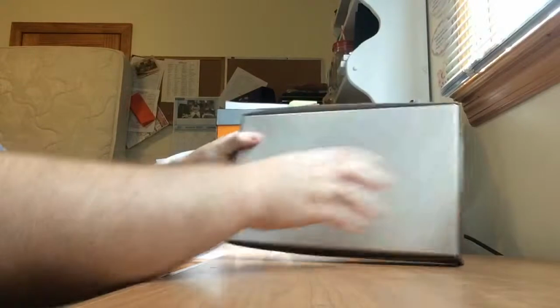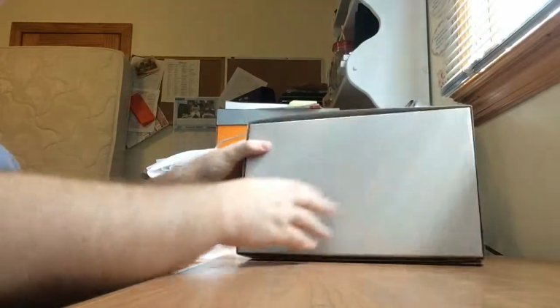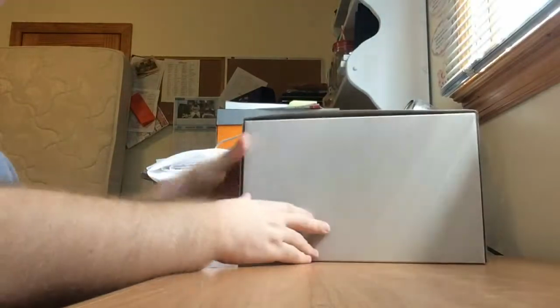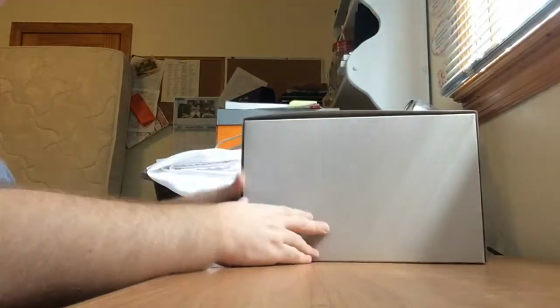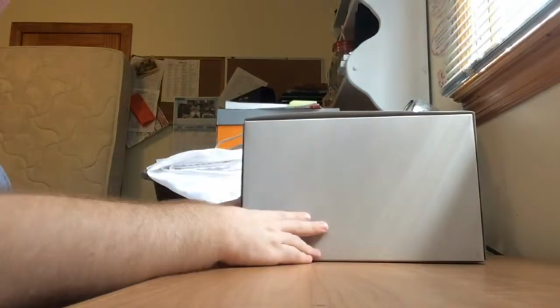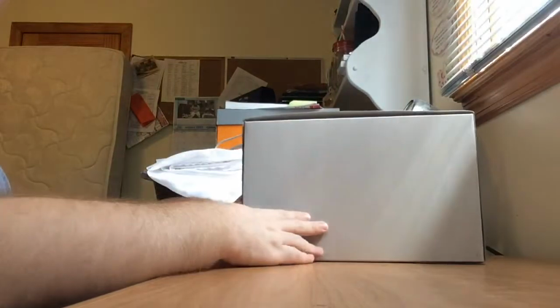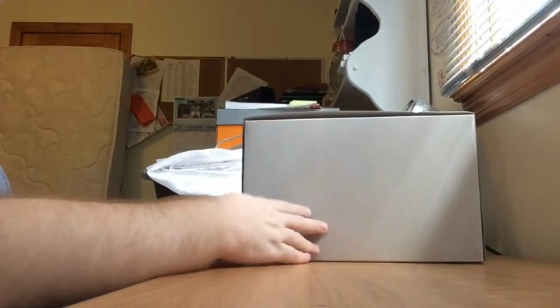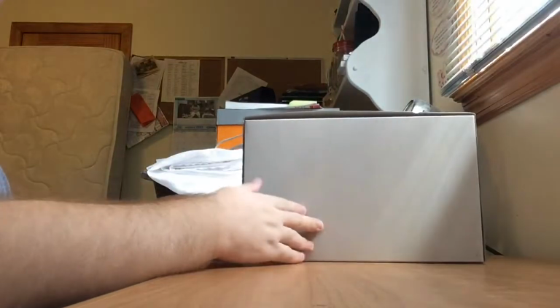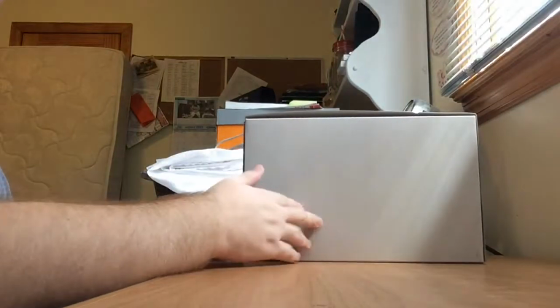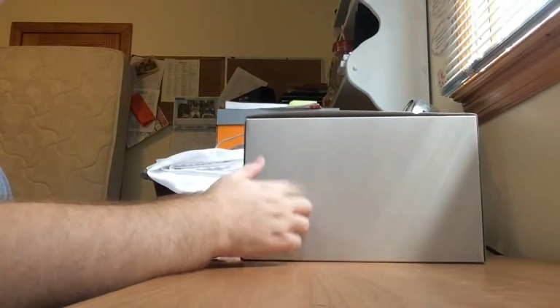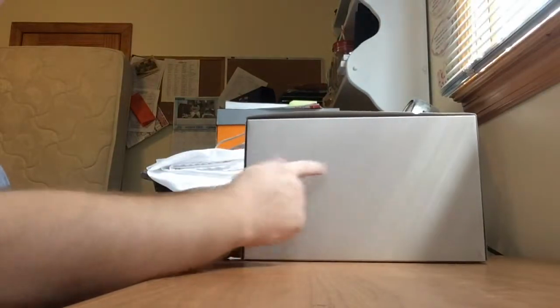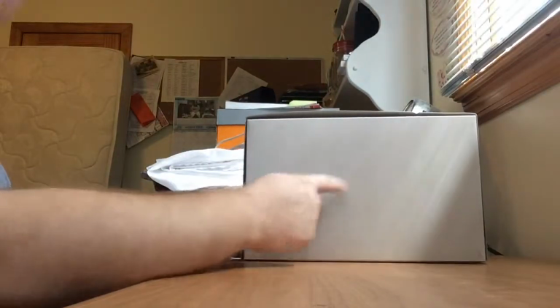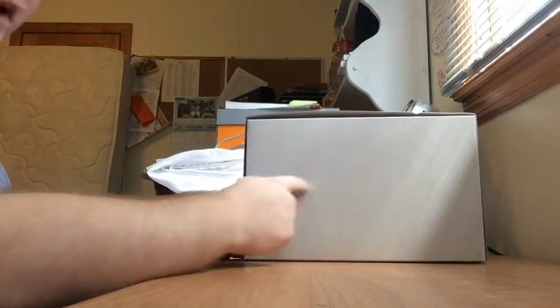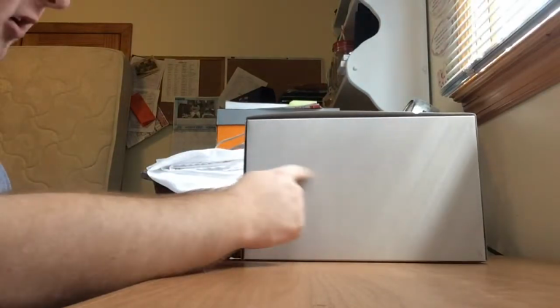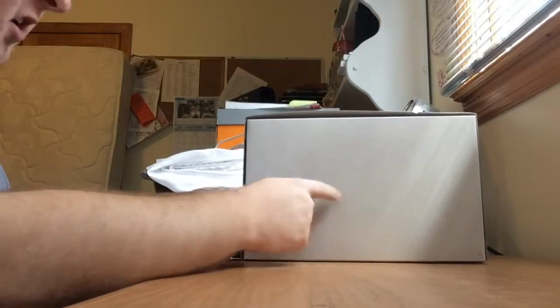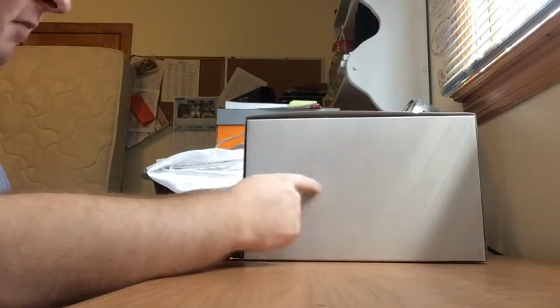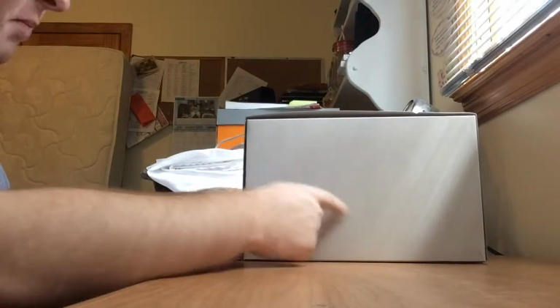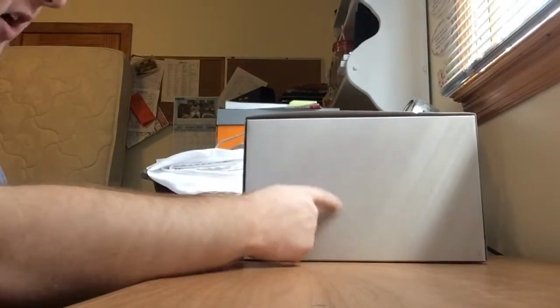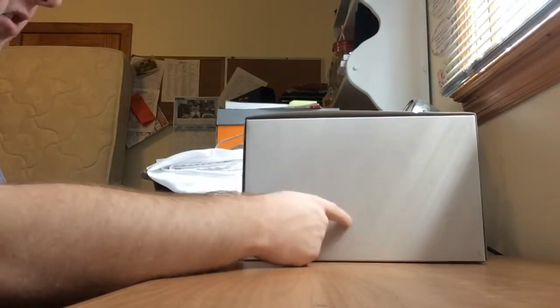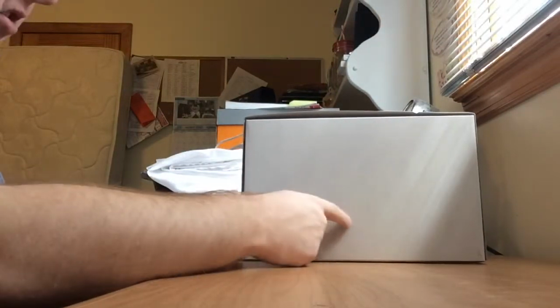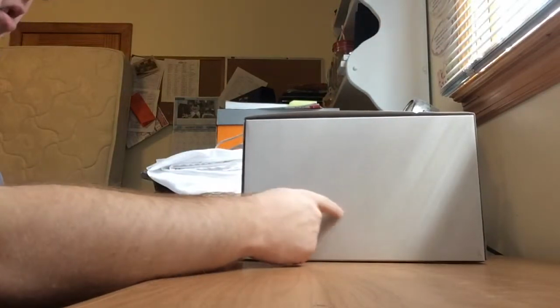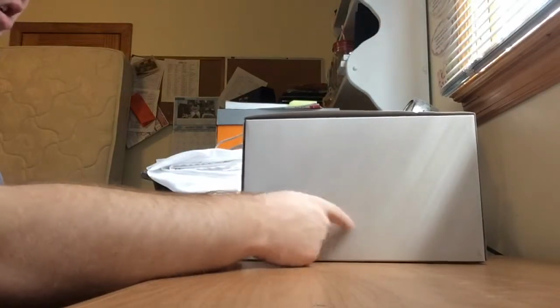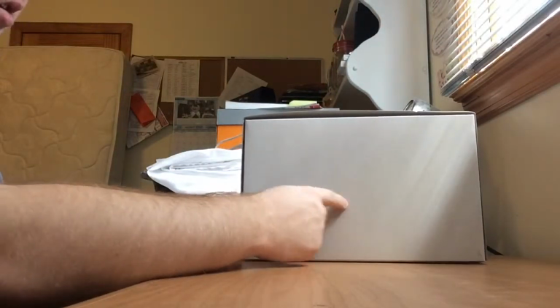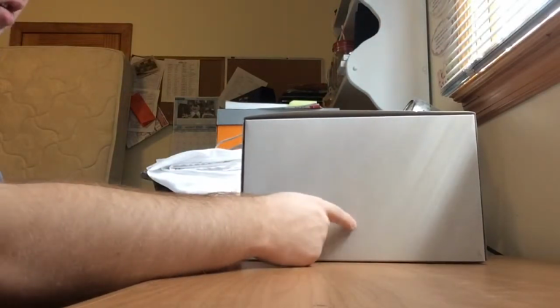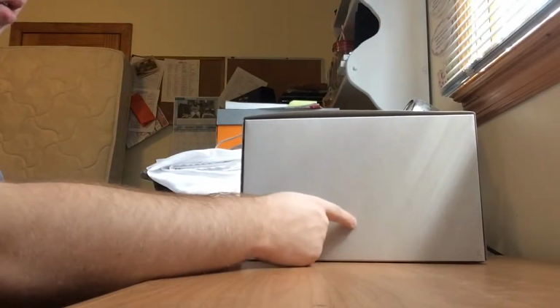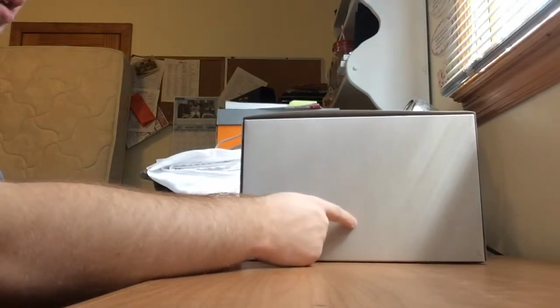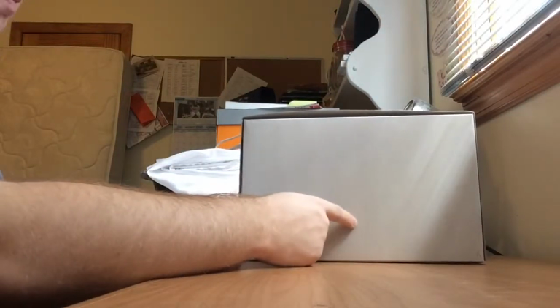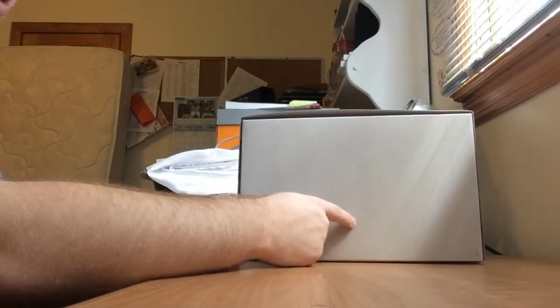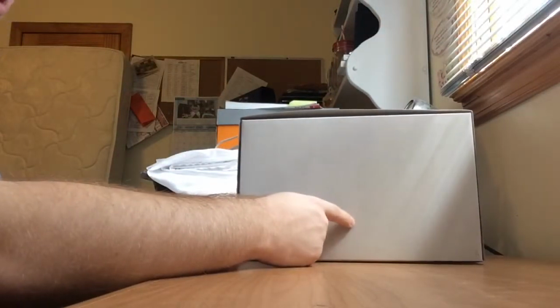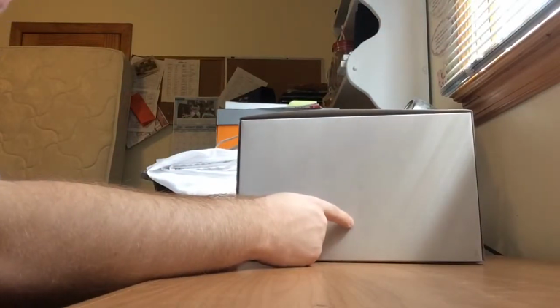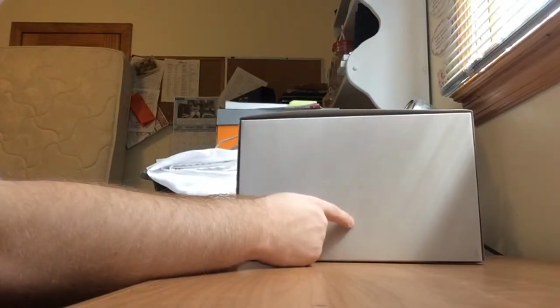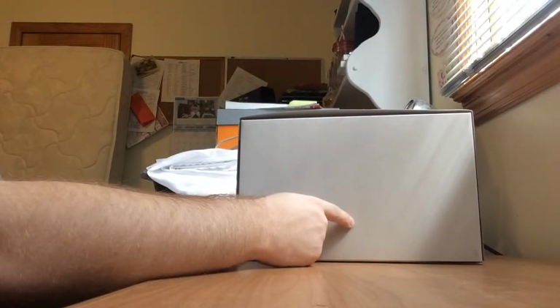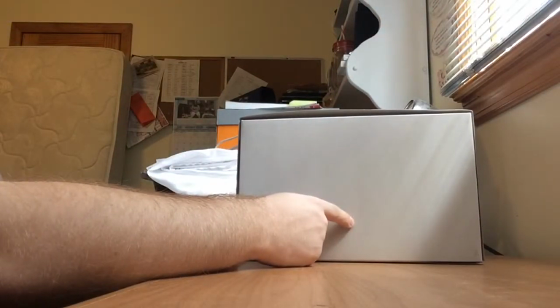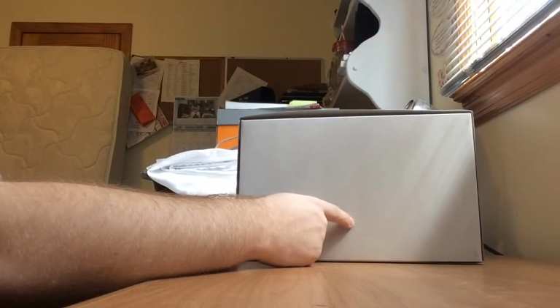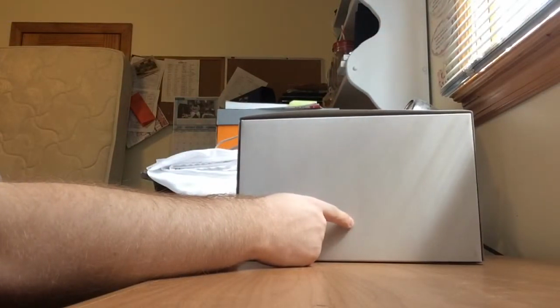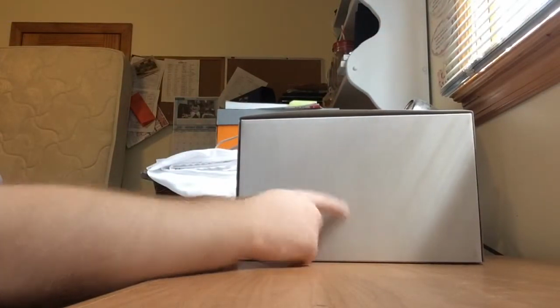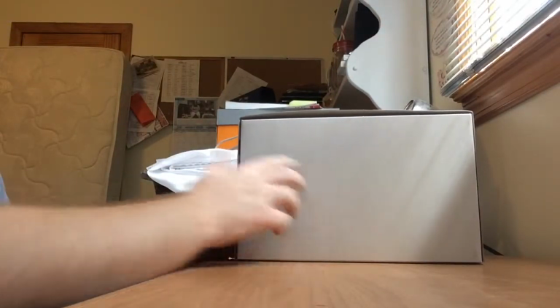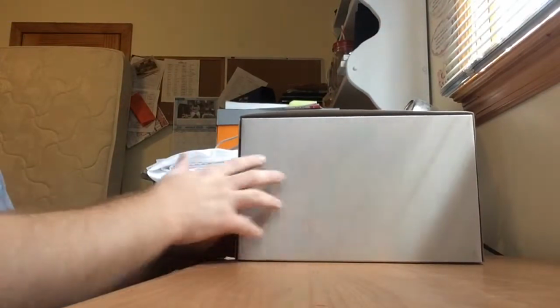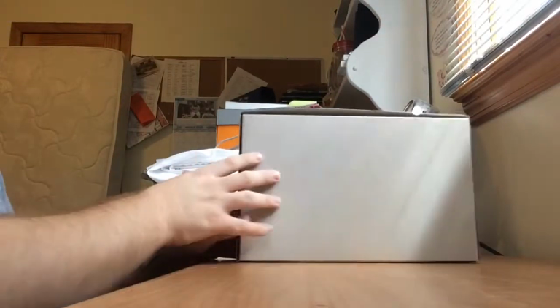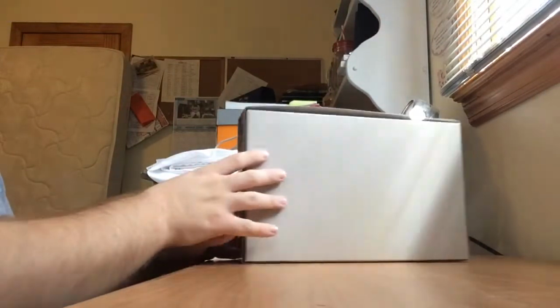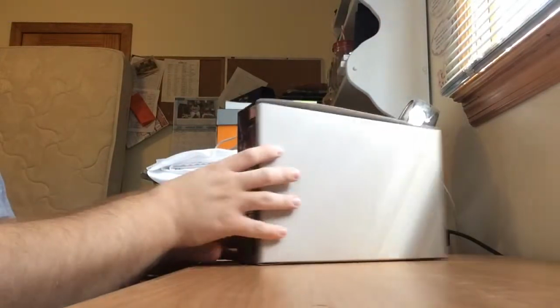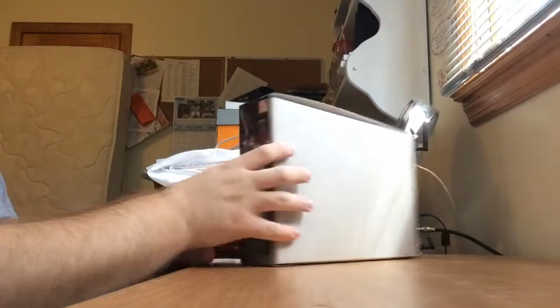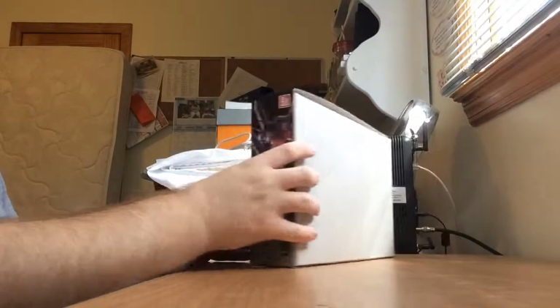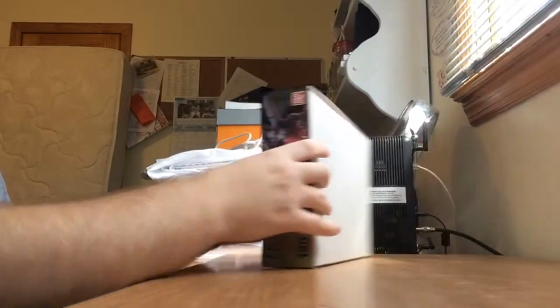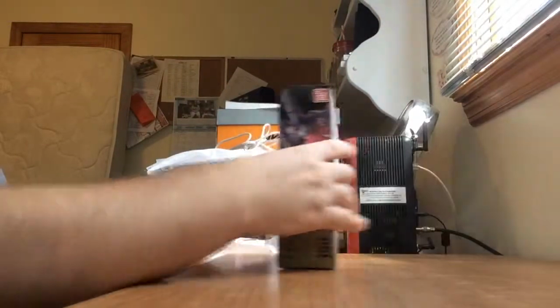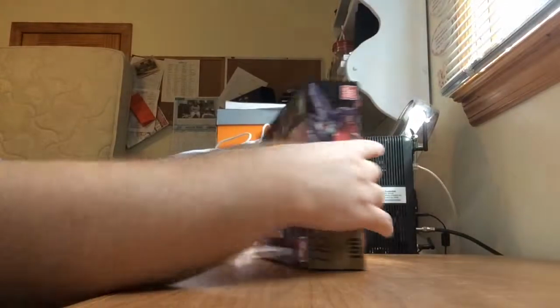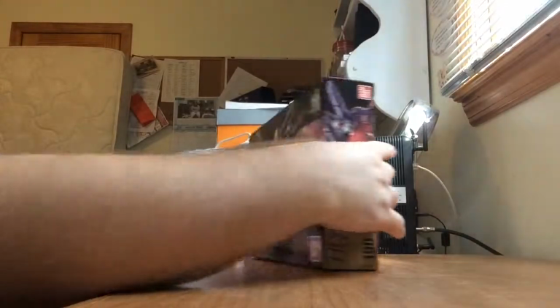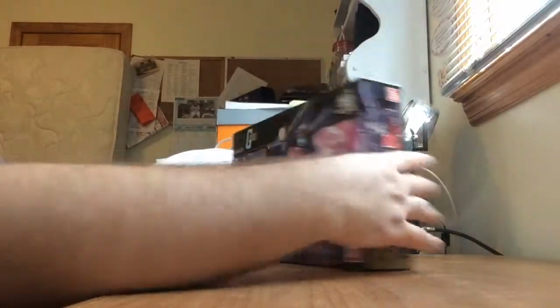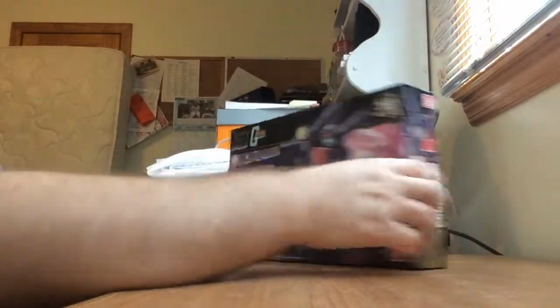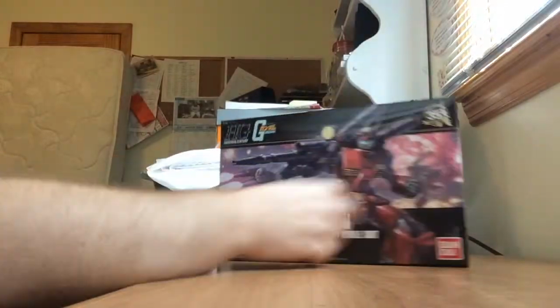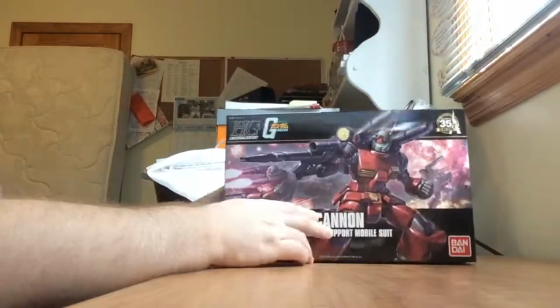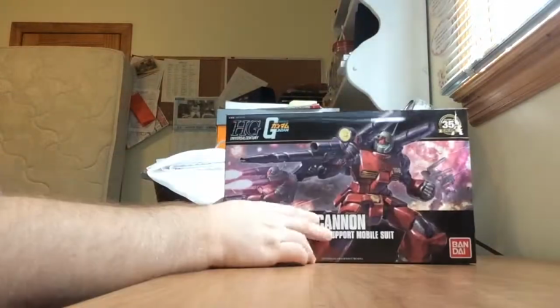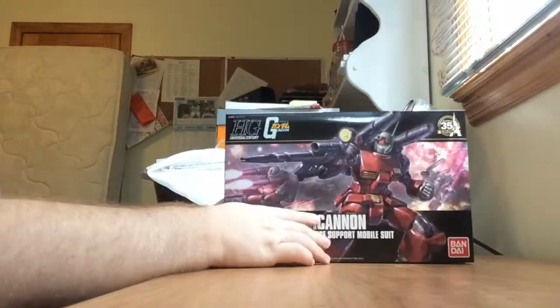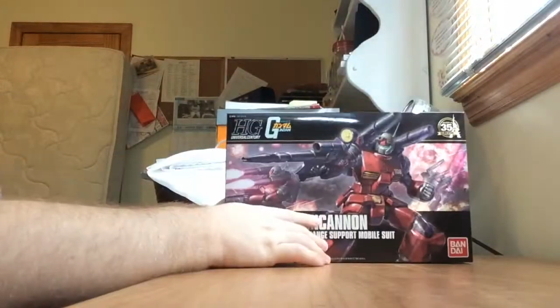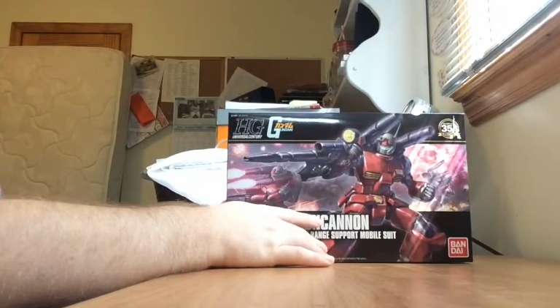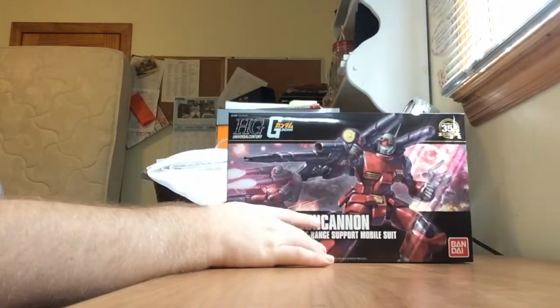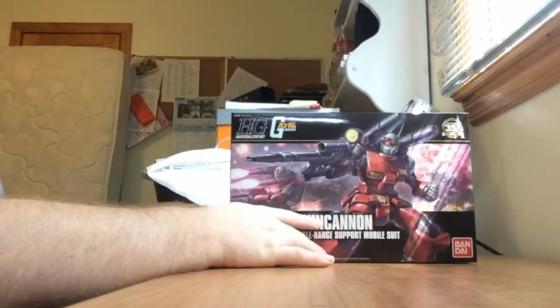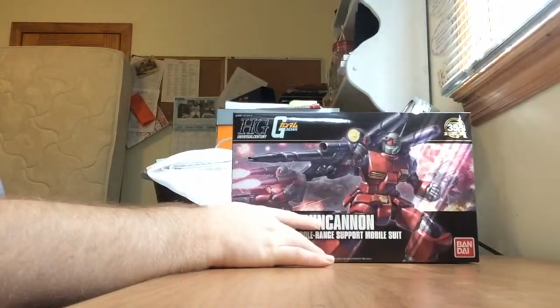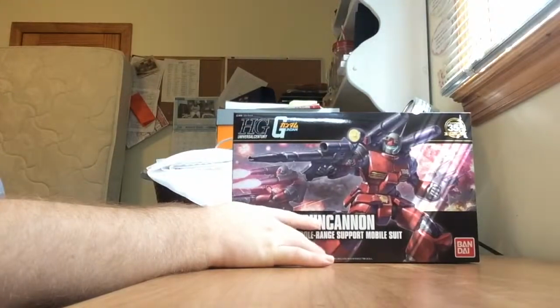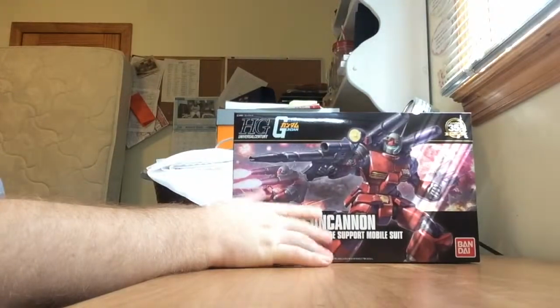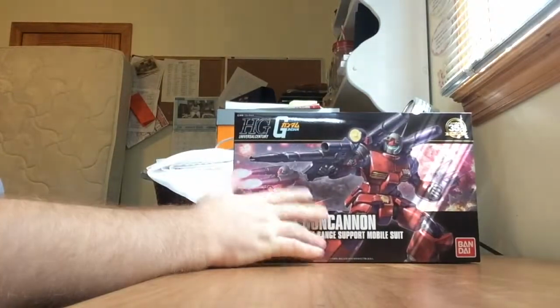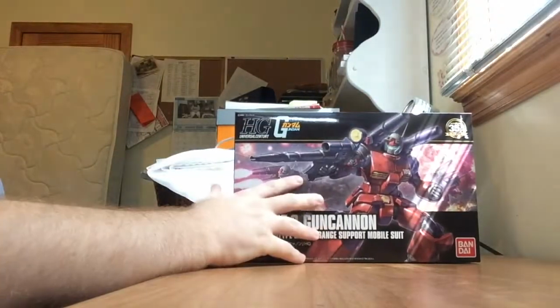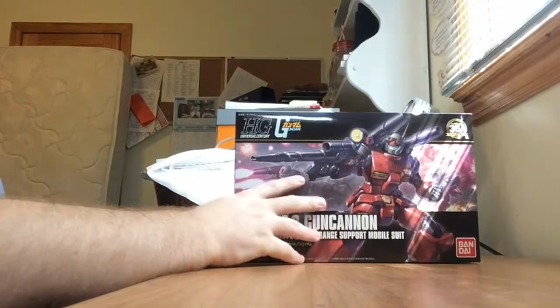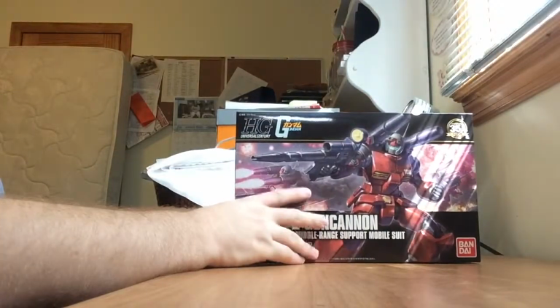And like all model kit boxes, the back of the box is of course blank — like my soul.